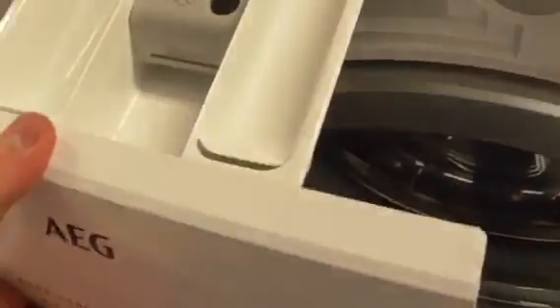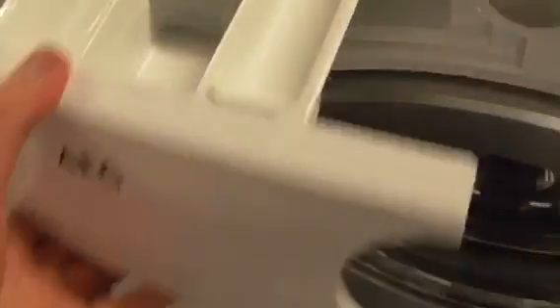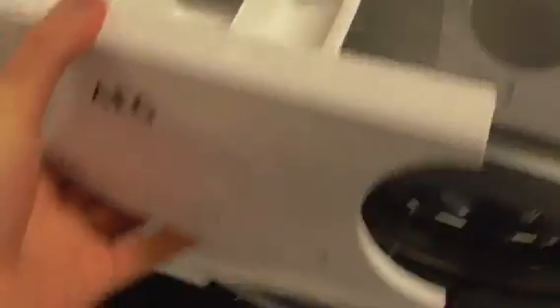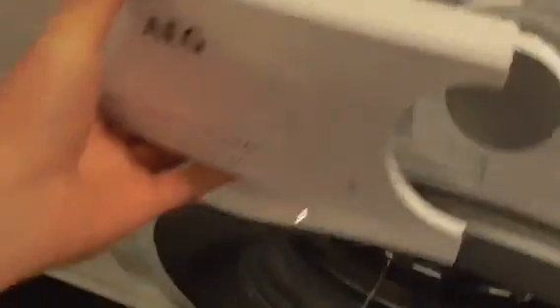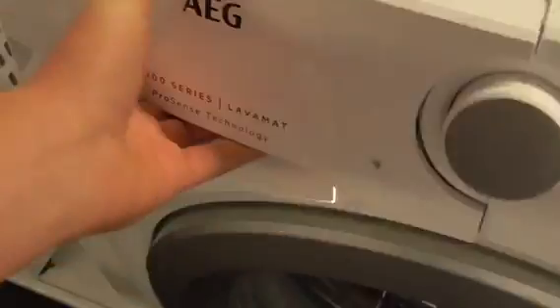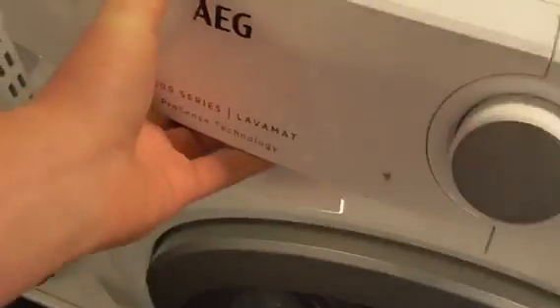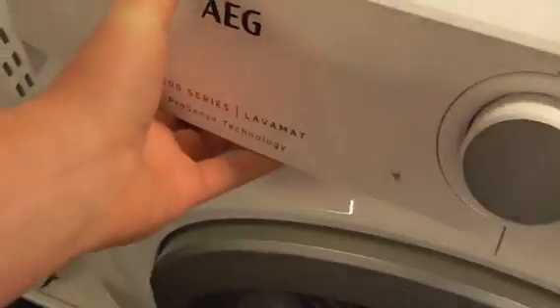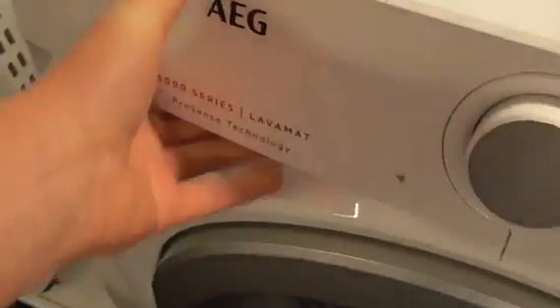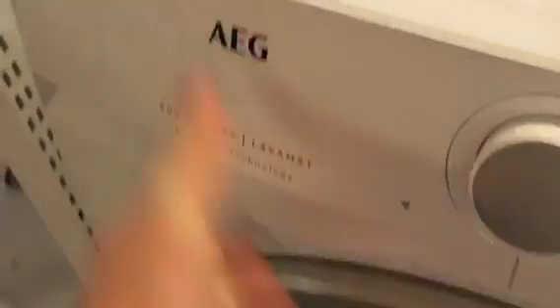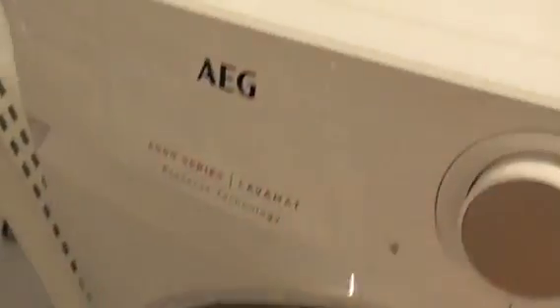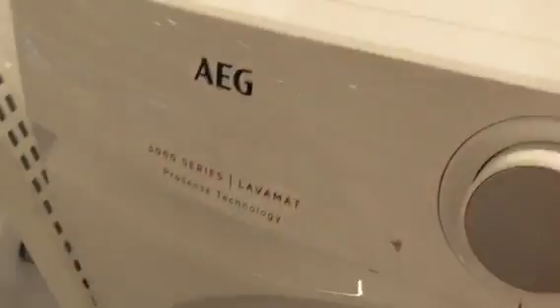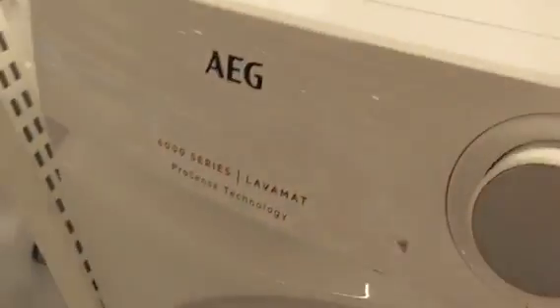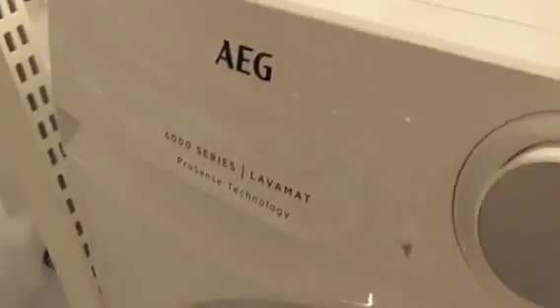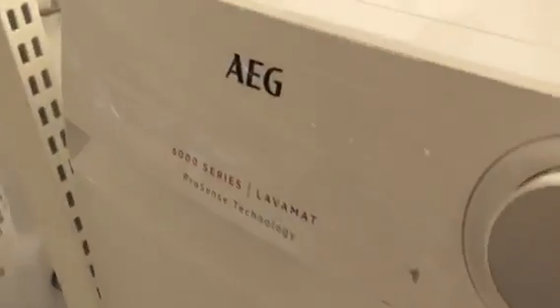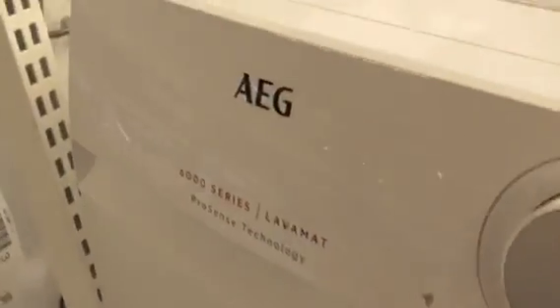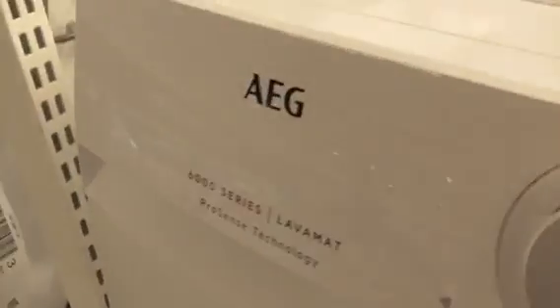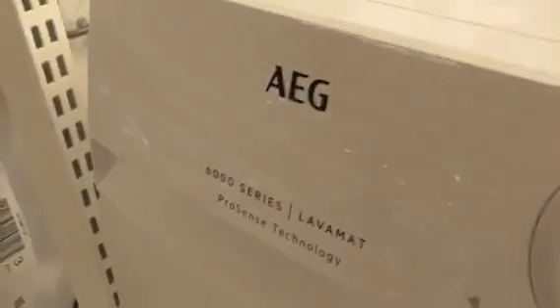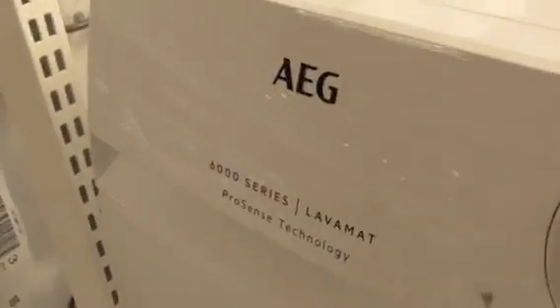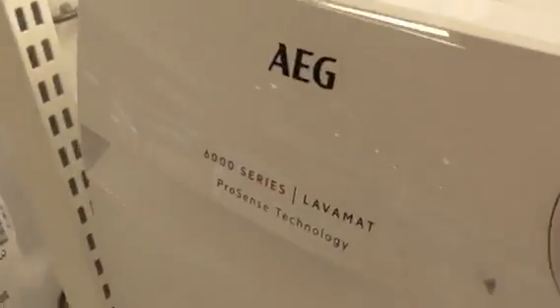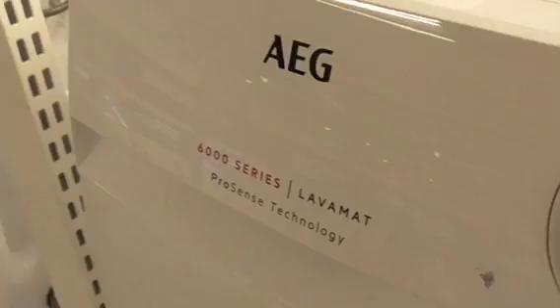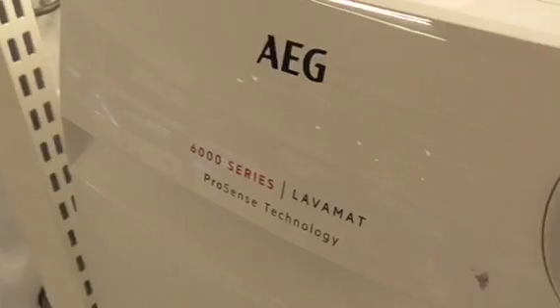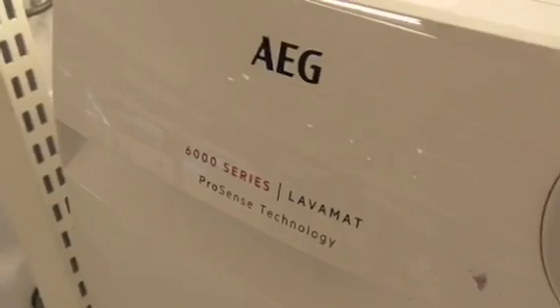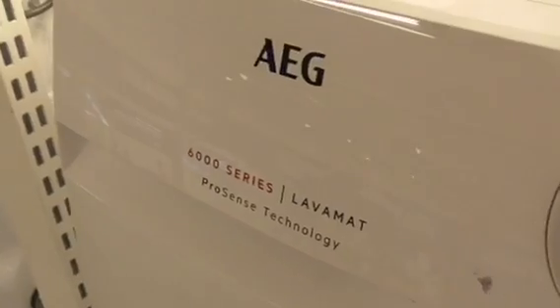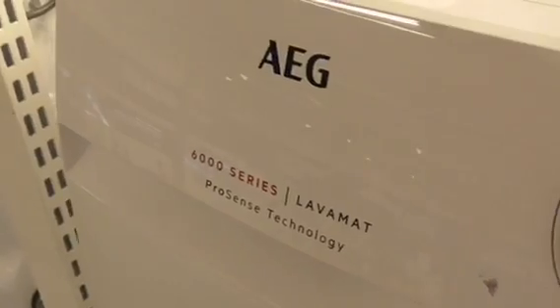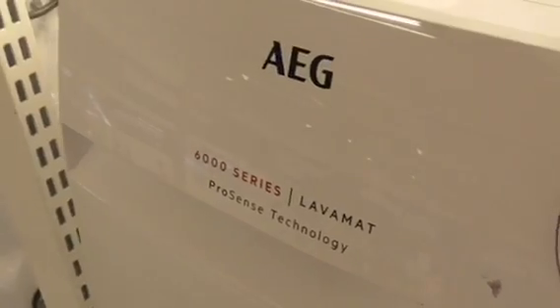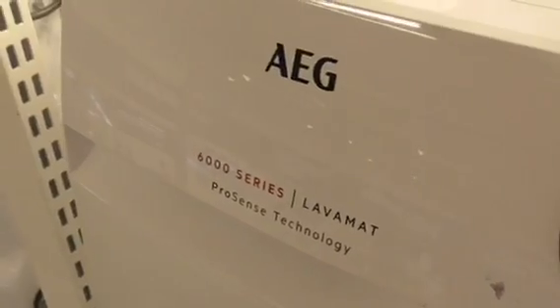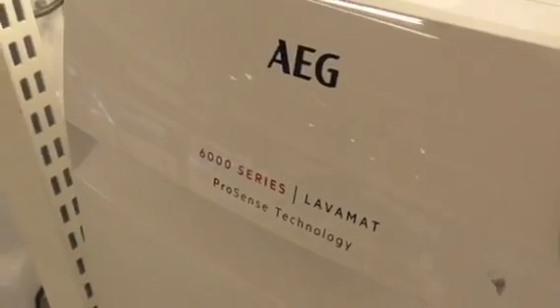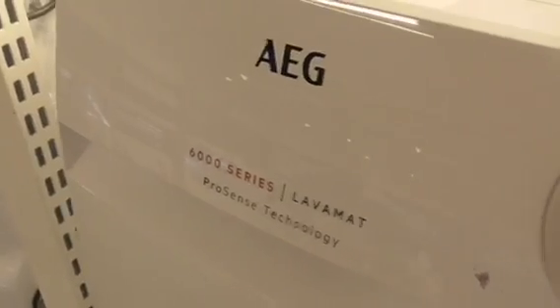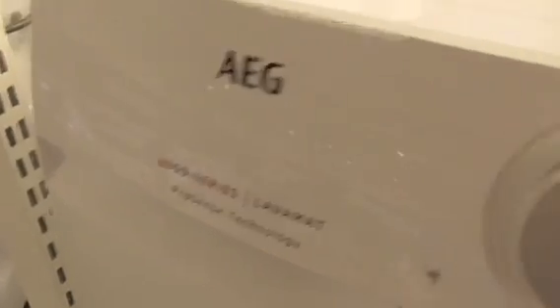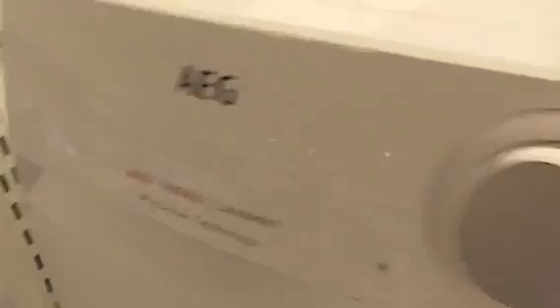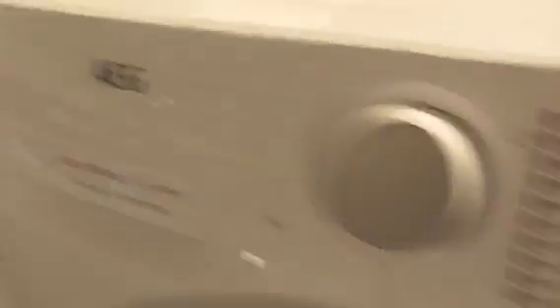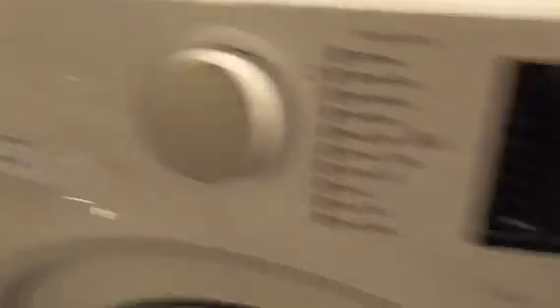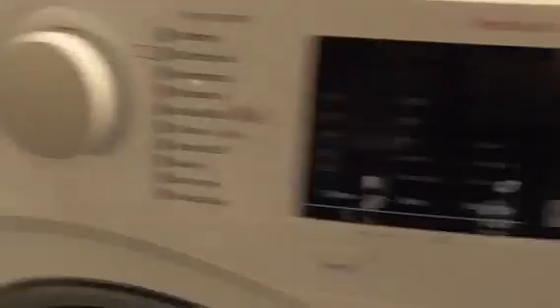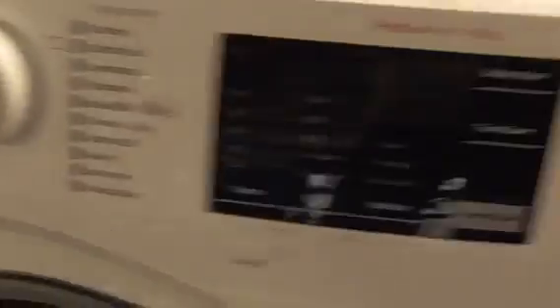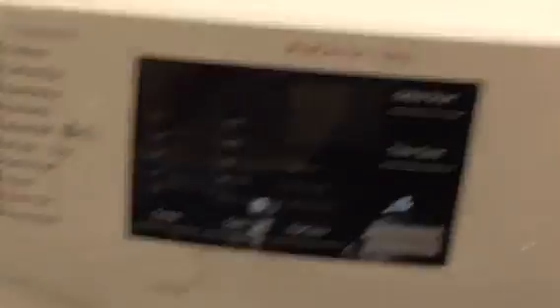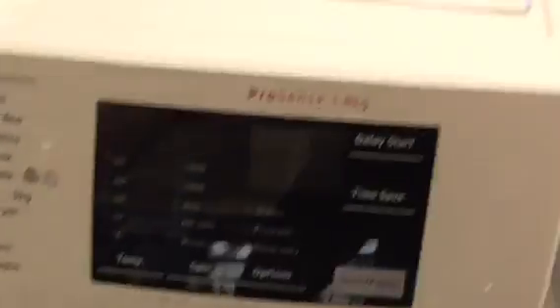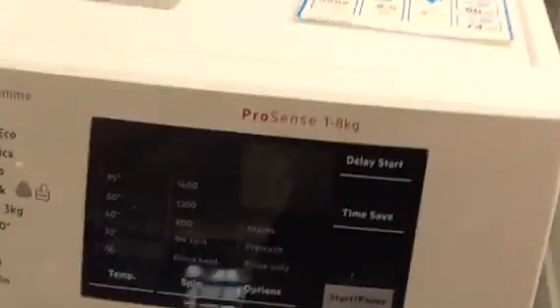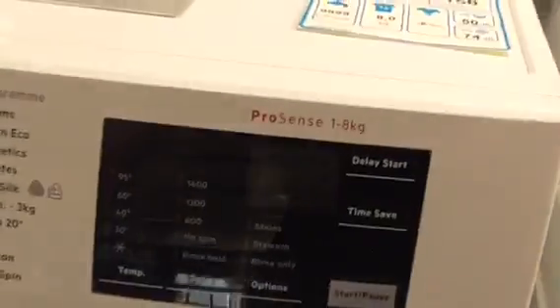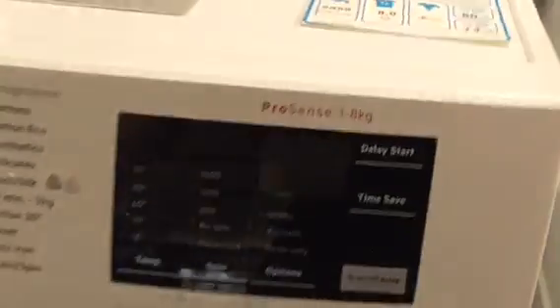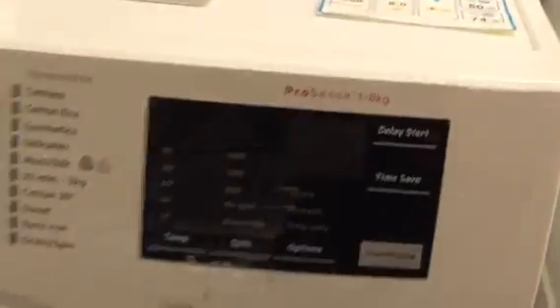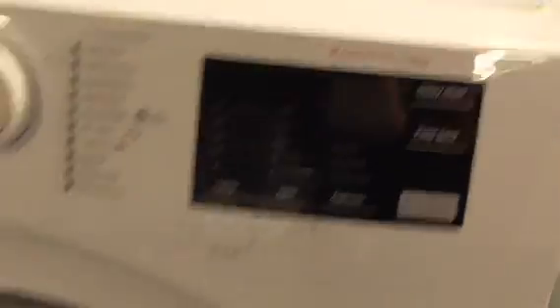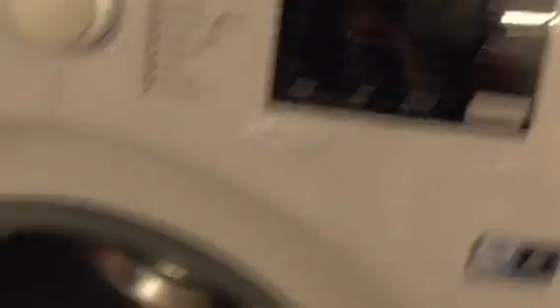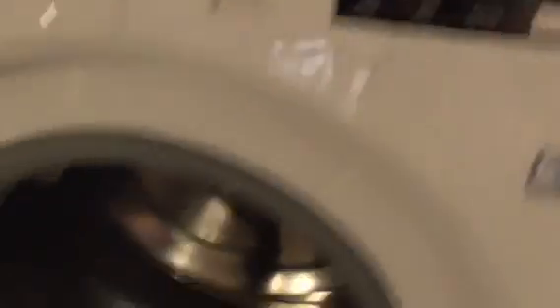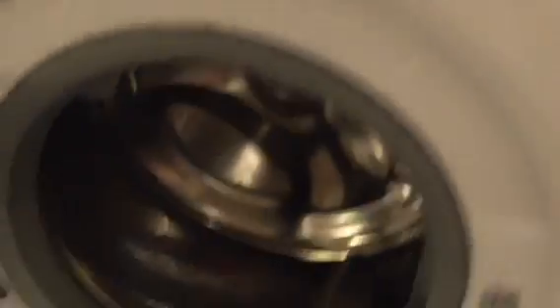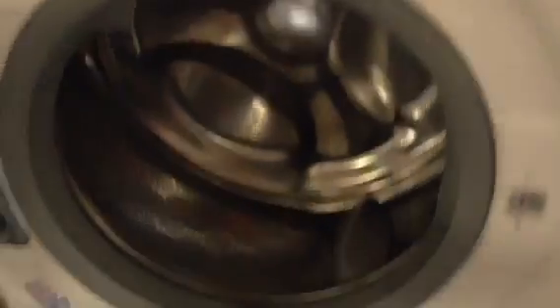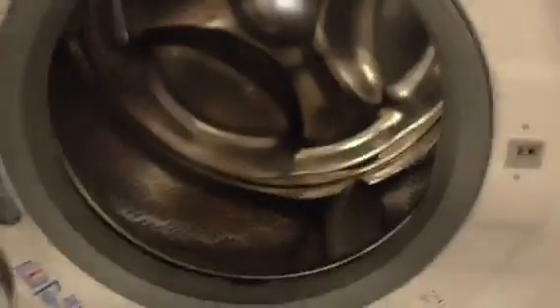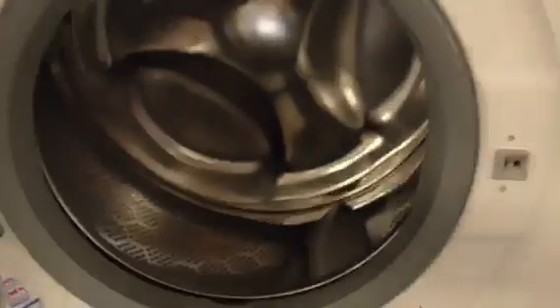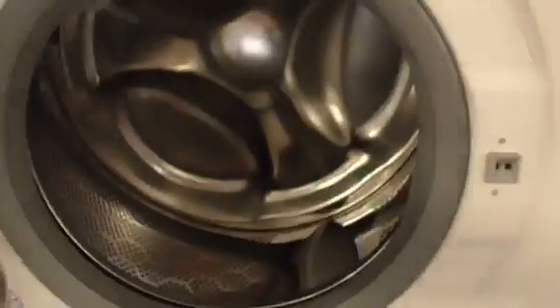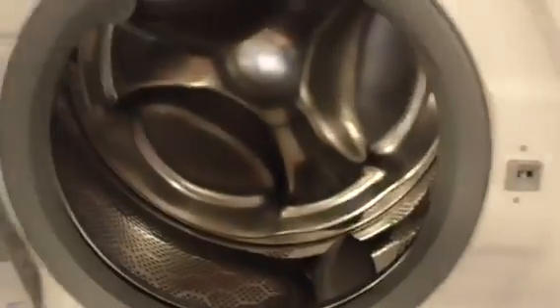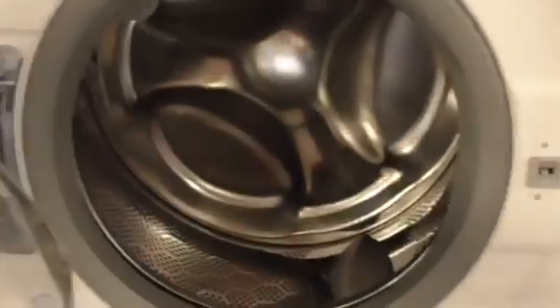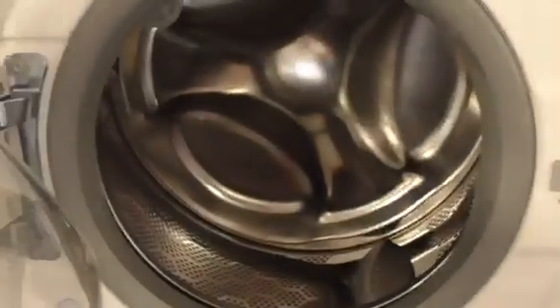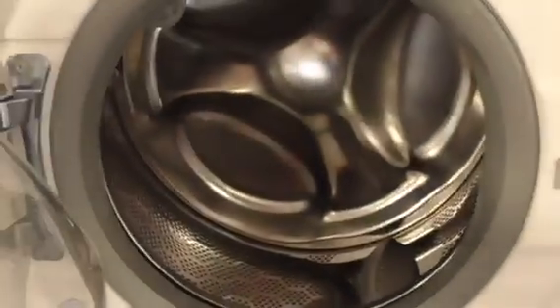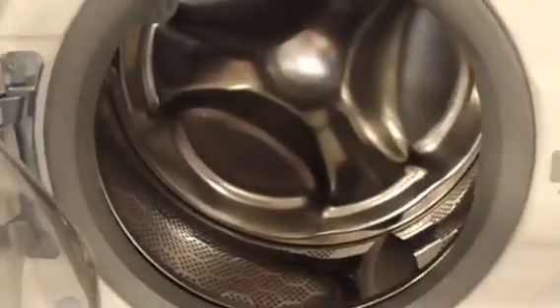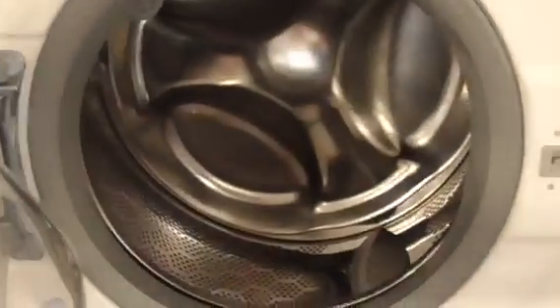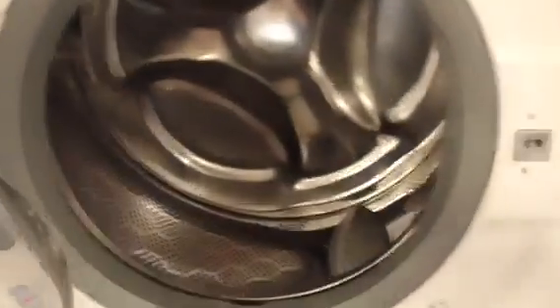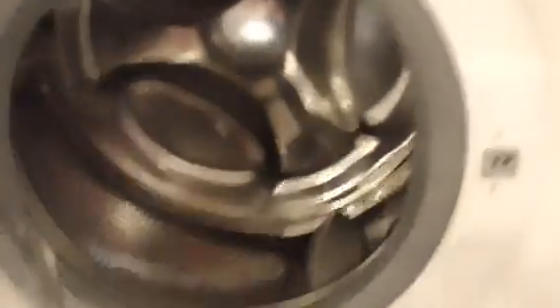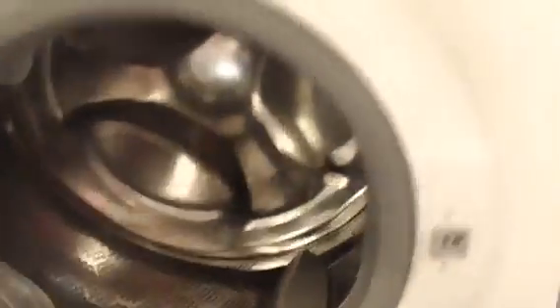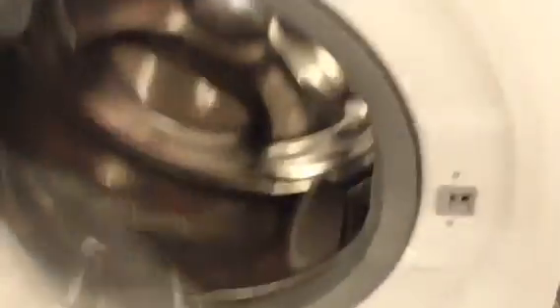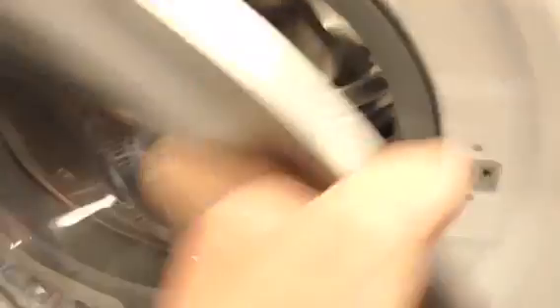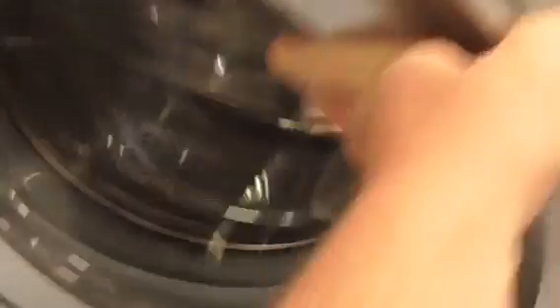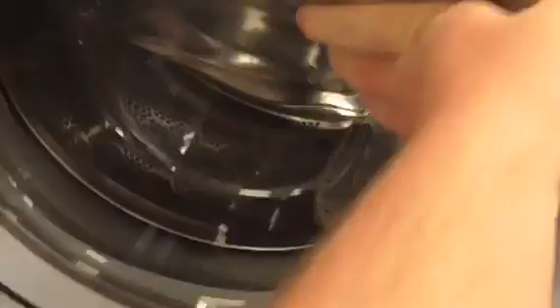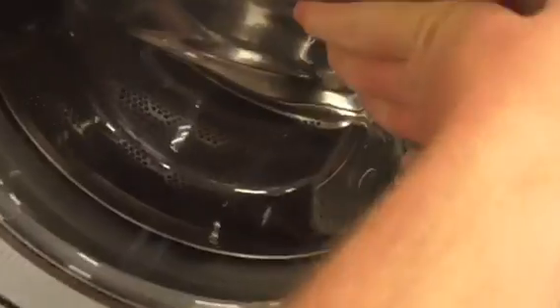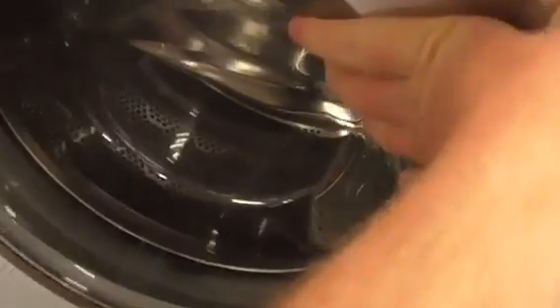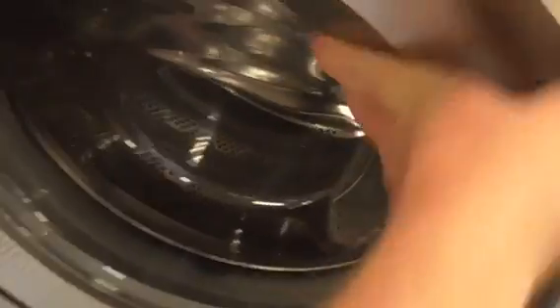We've got an AEG 600 series with ProSense Technology, 1kg washing machine.